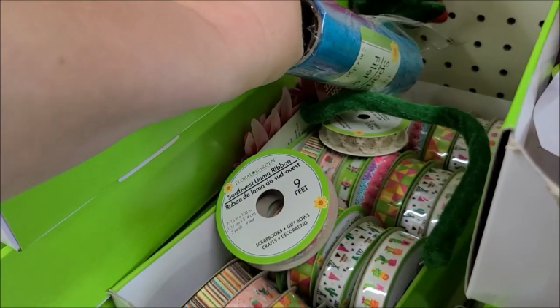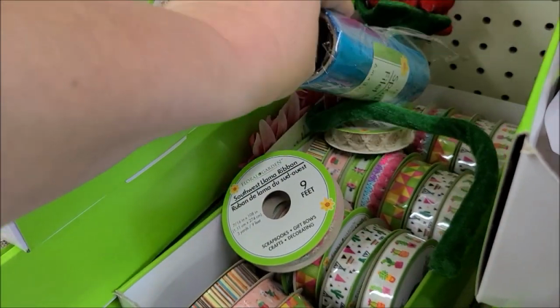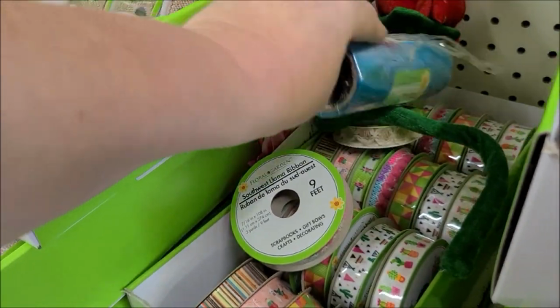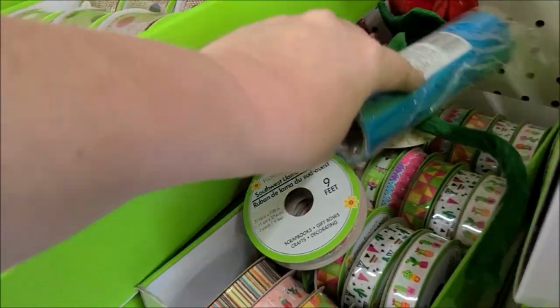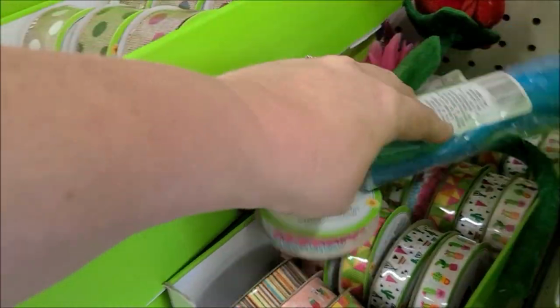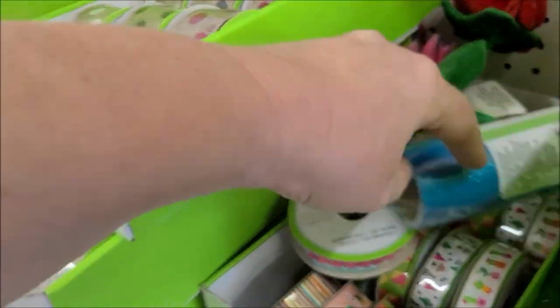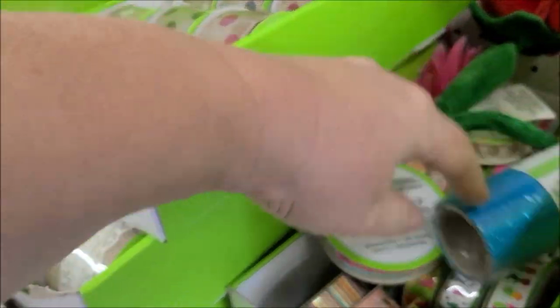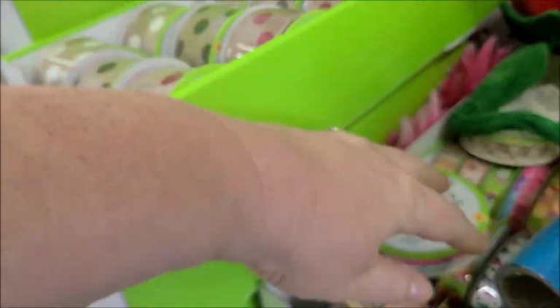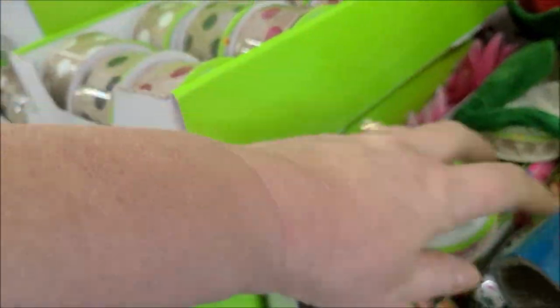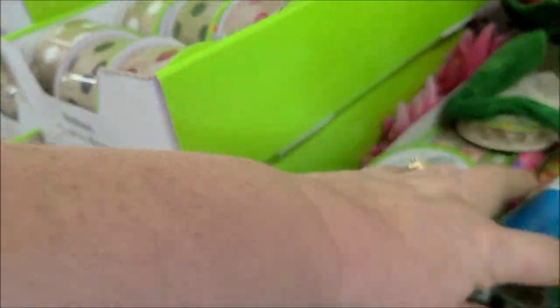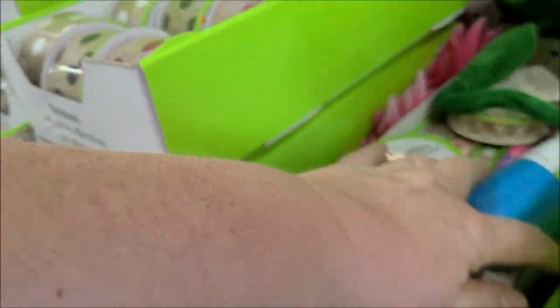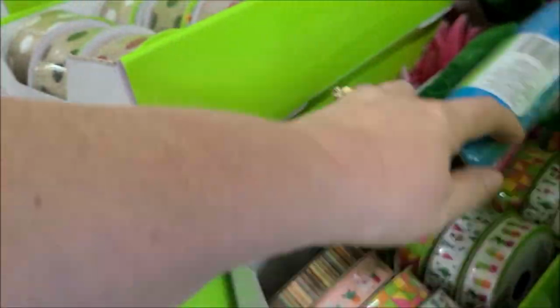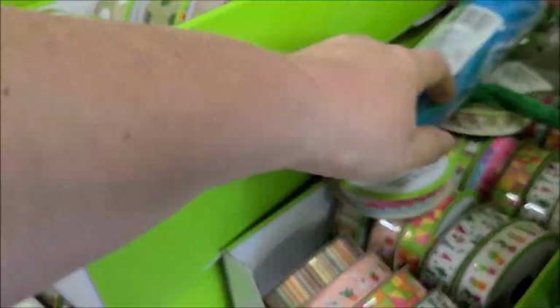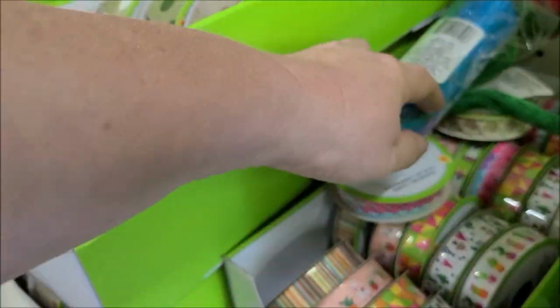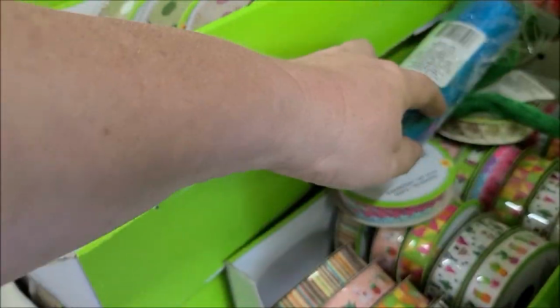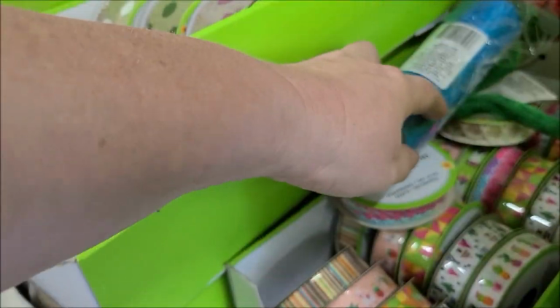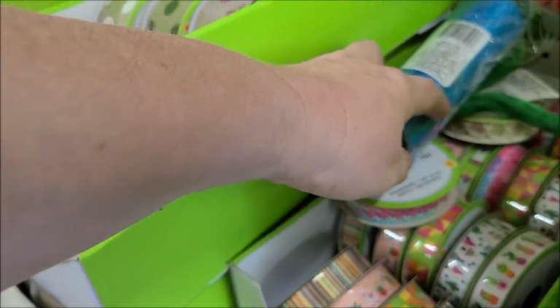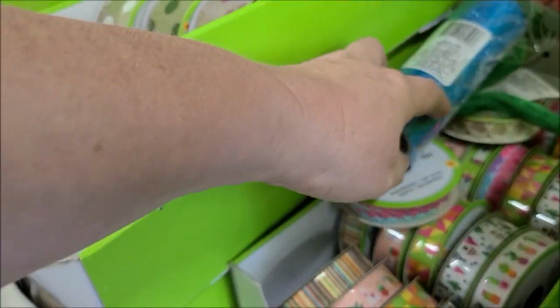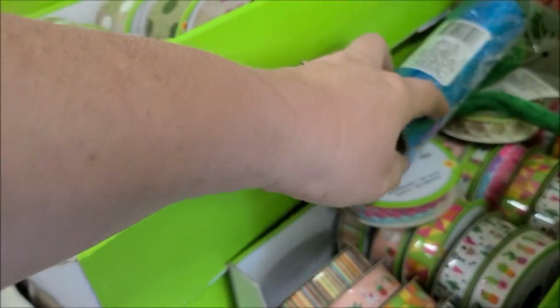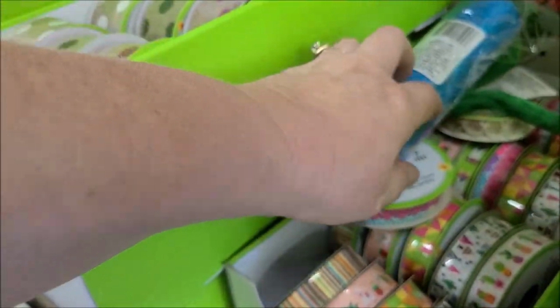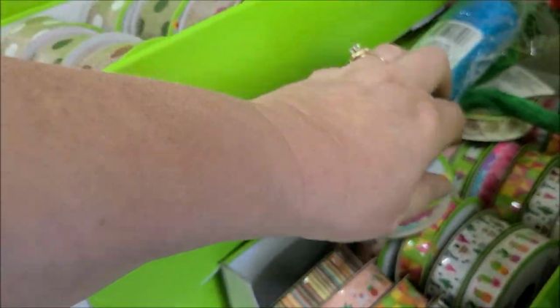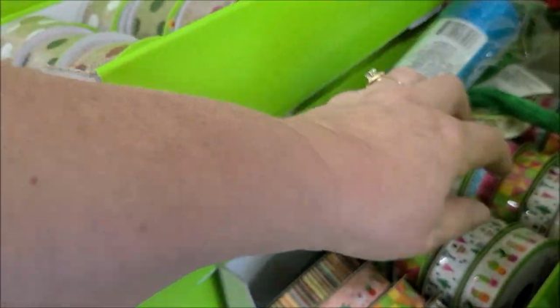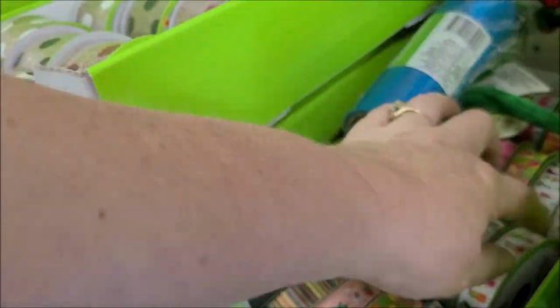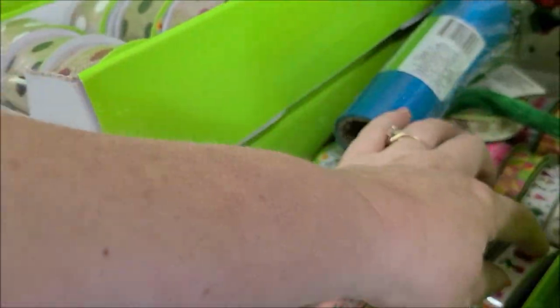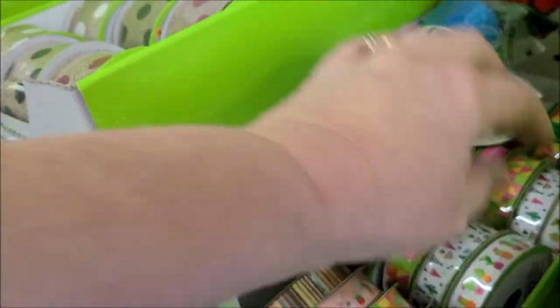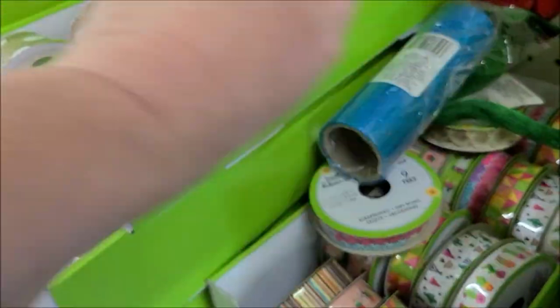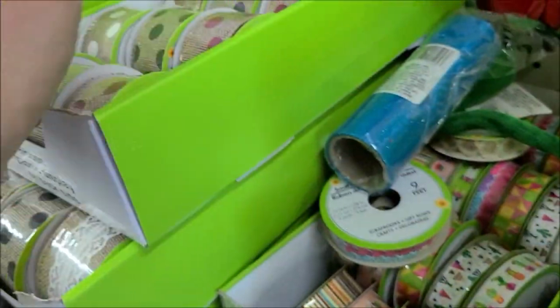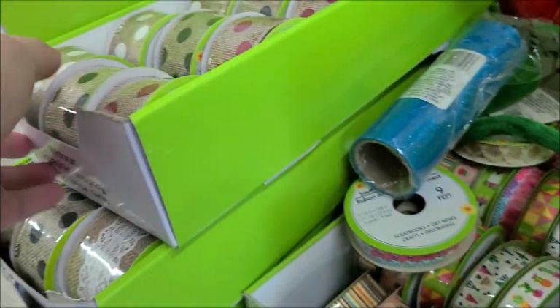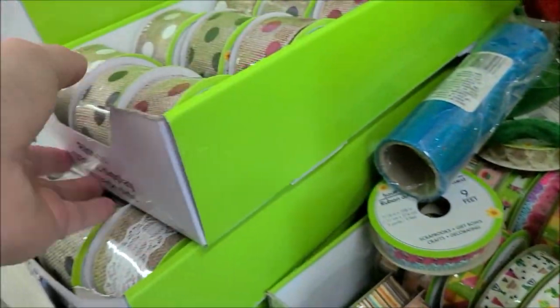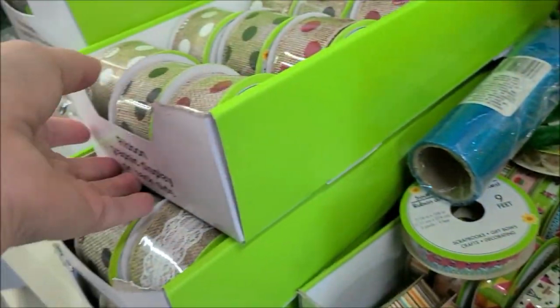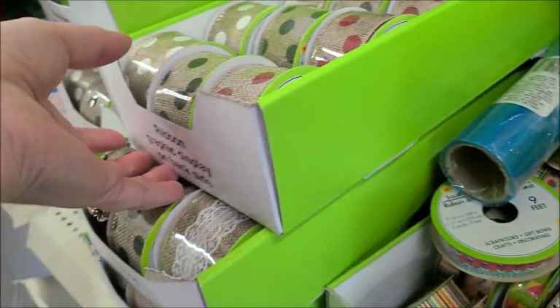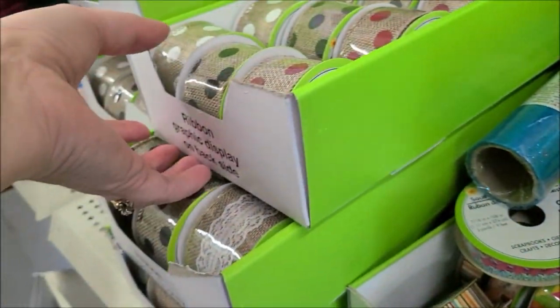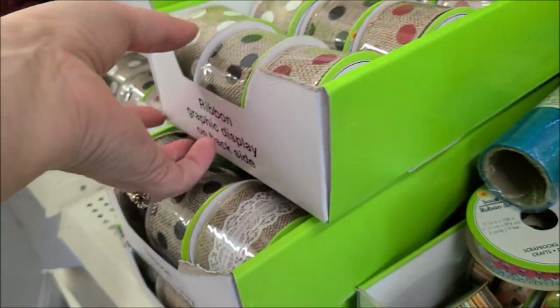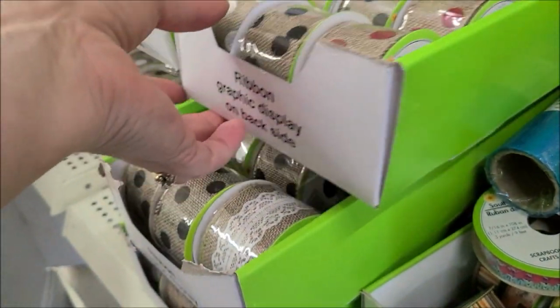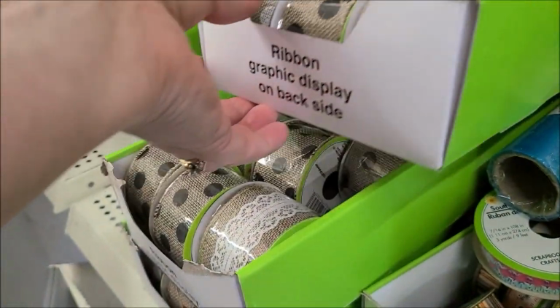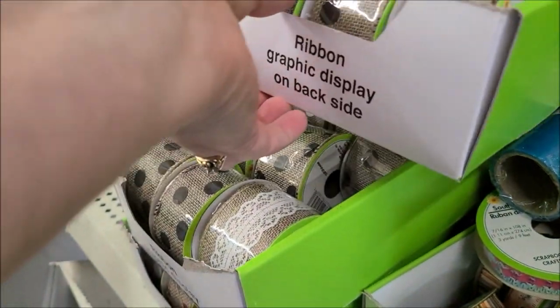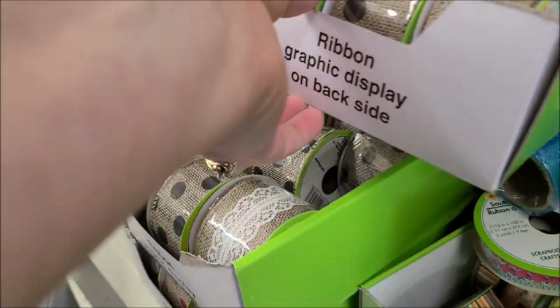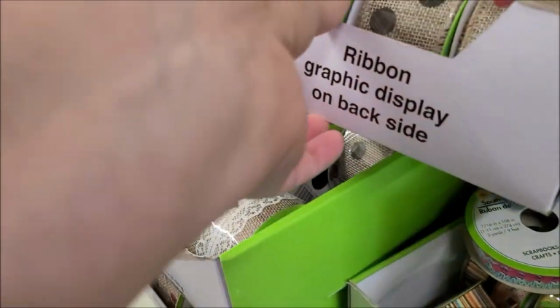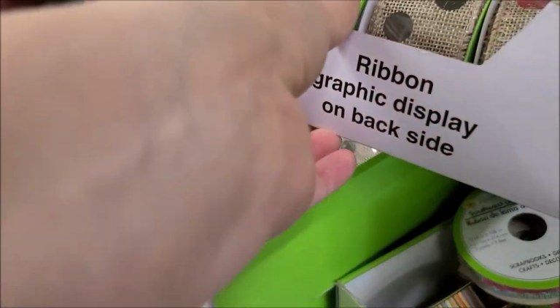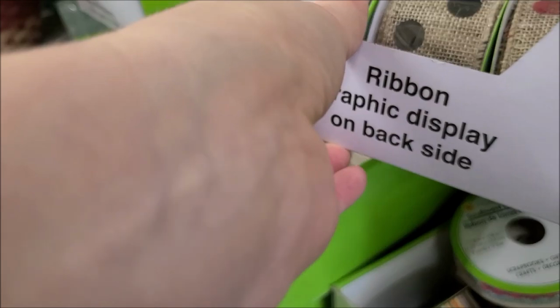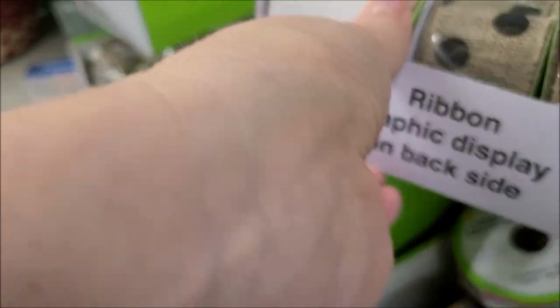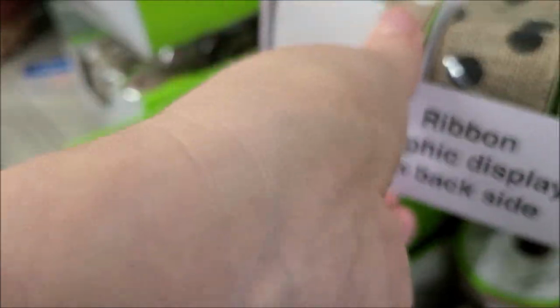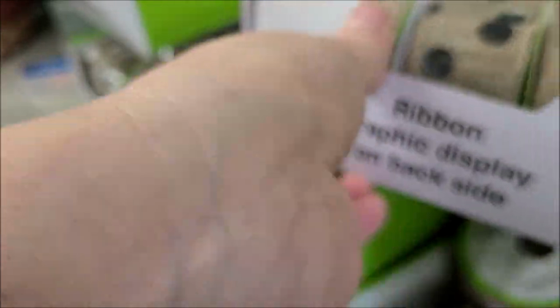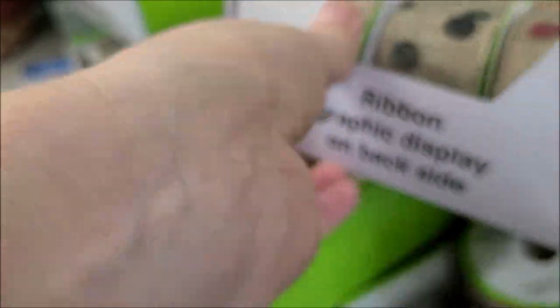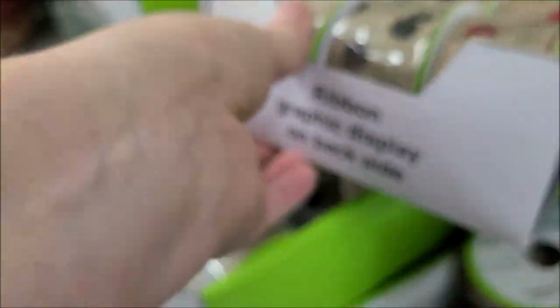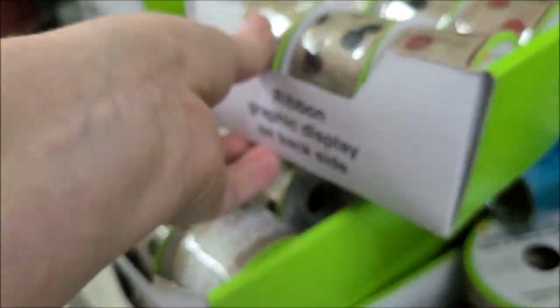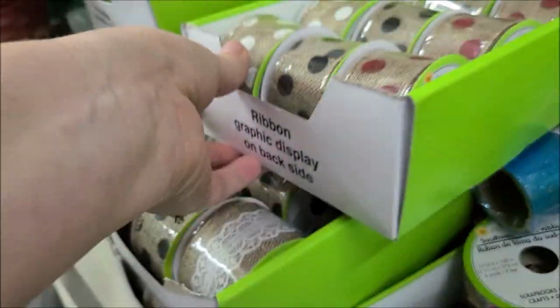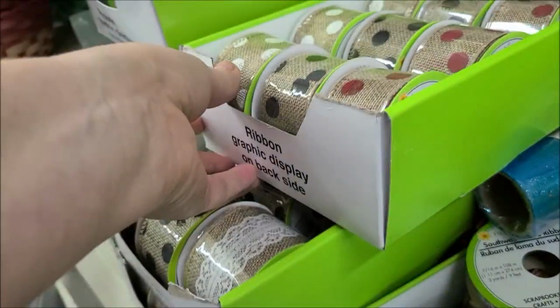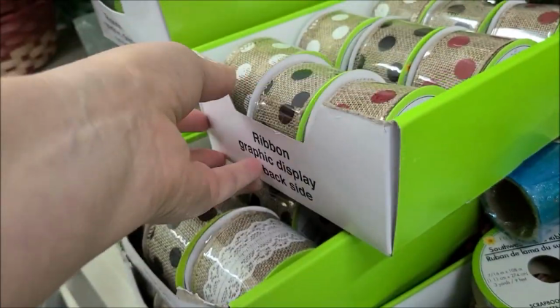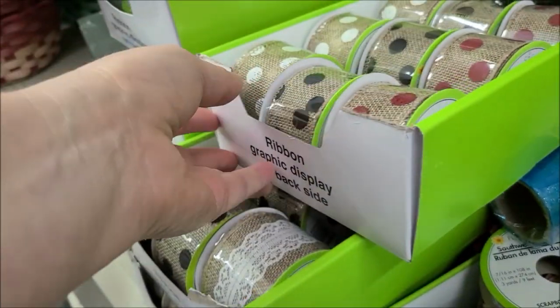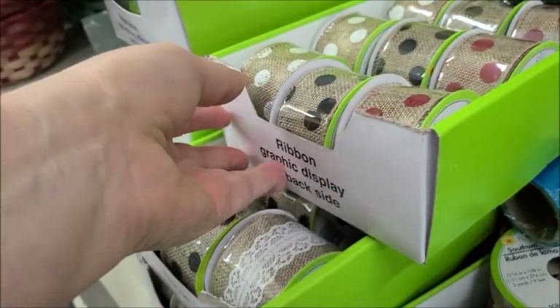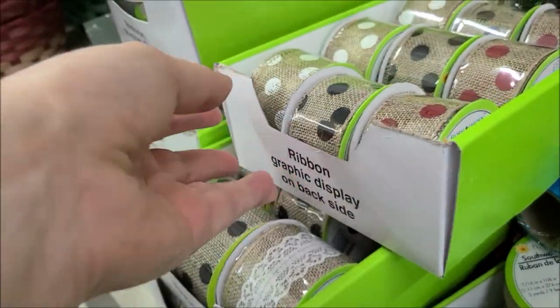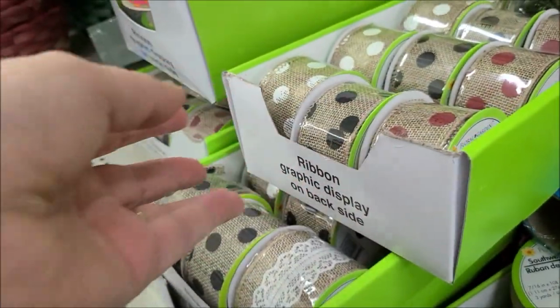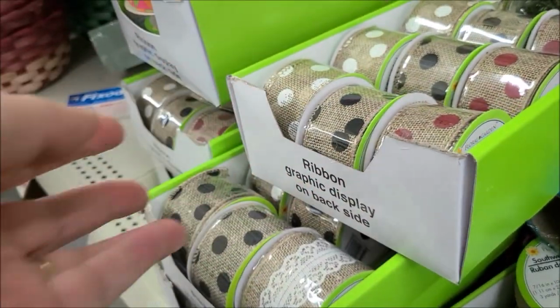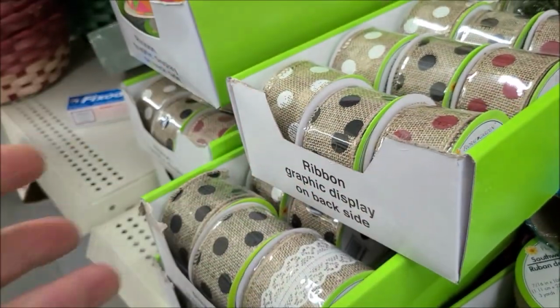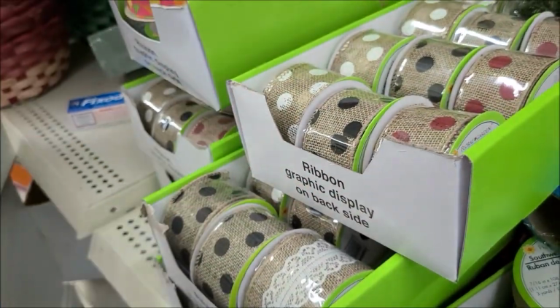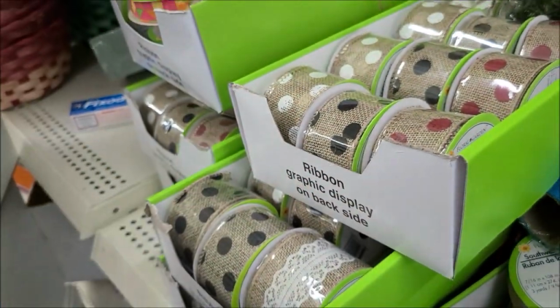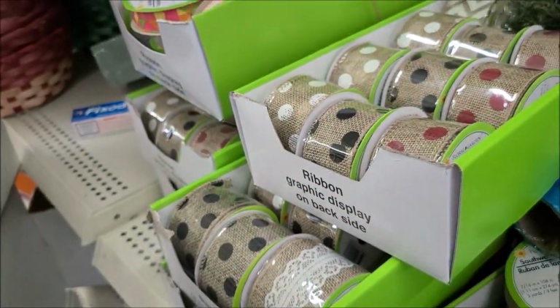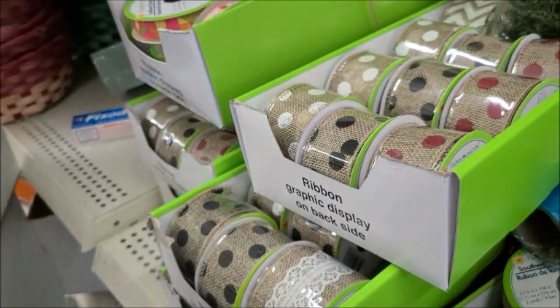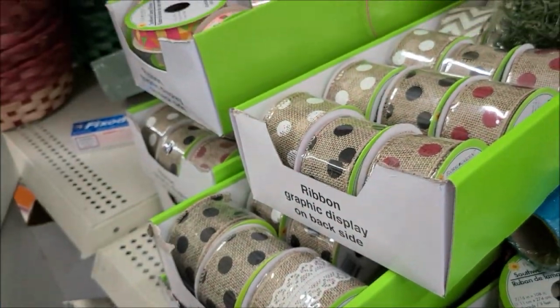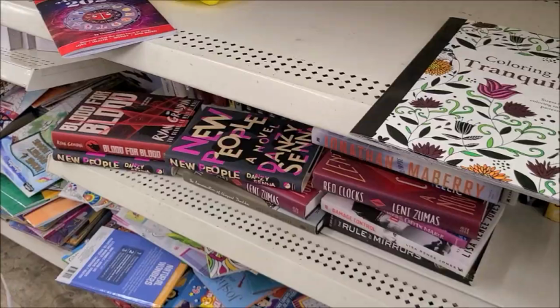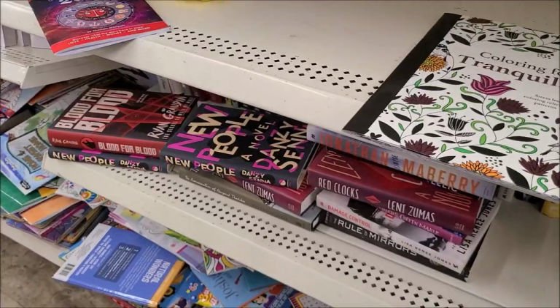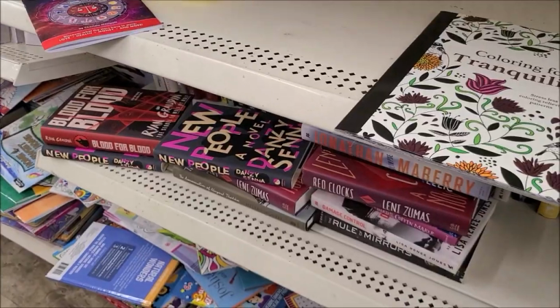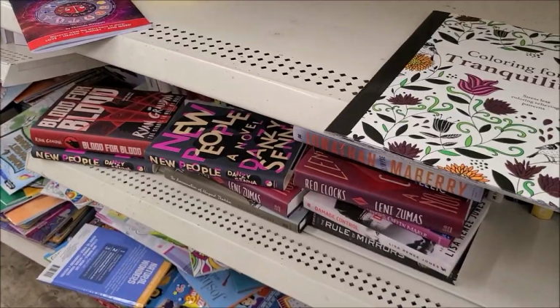I looked around but didn't find any. I was hoping to find some grosgrain ribbon or sheer ribbon, but there was none this time.